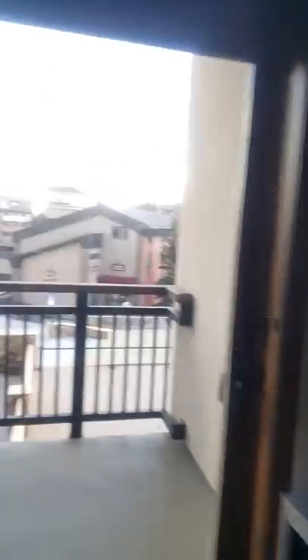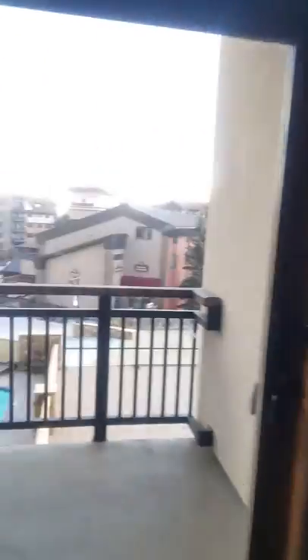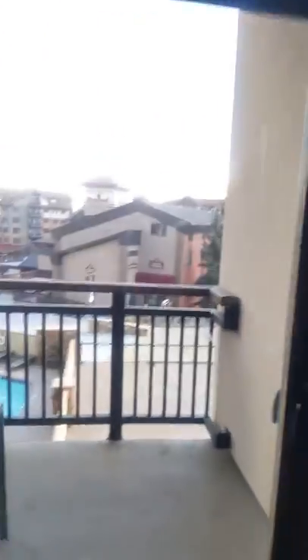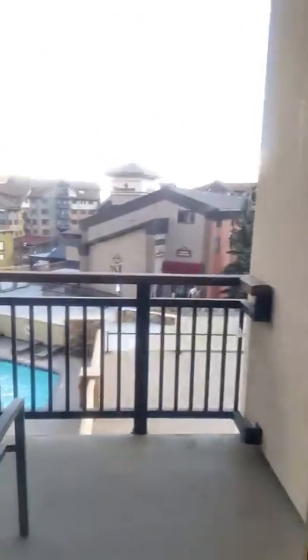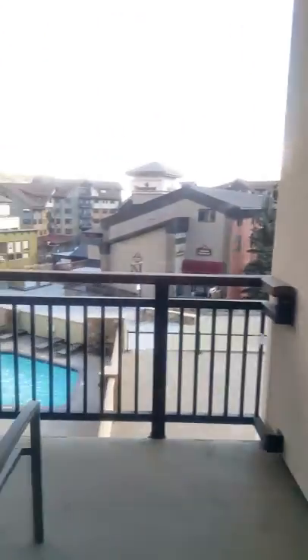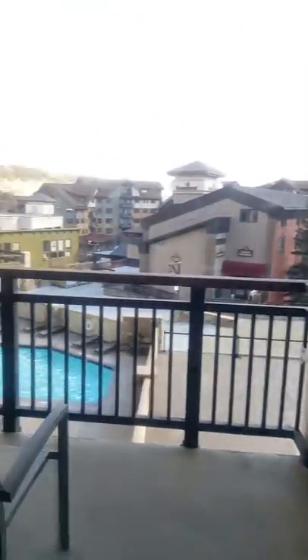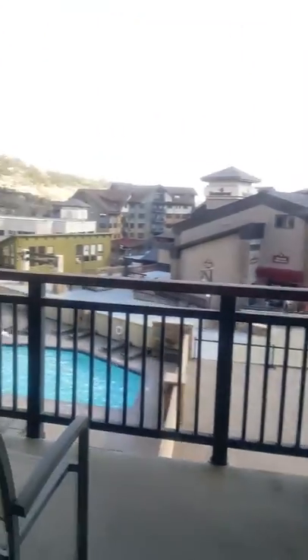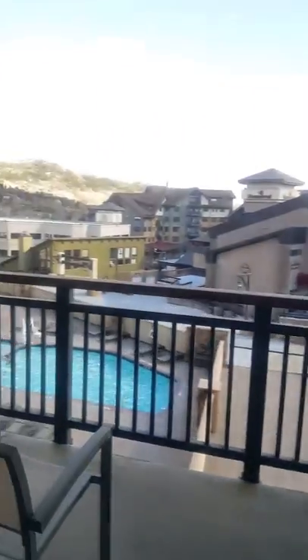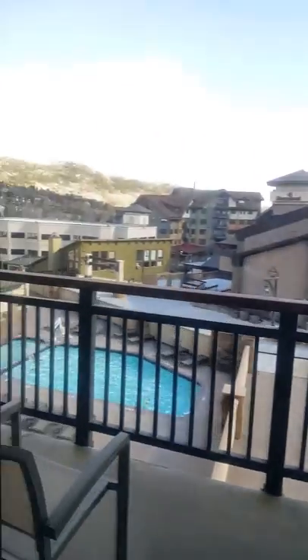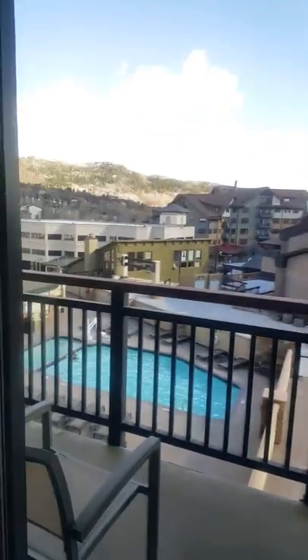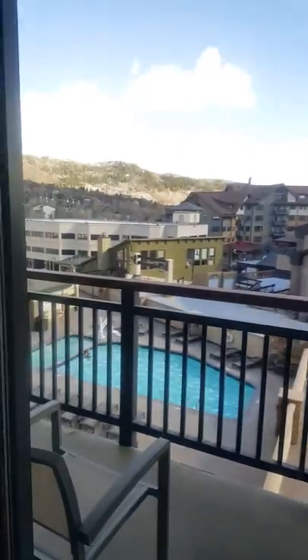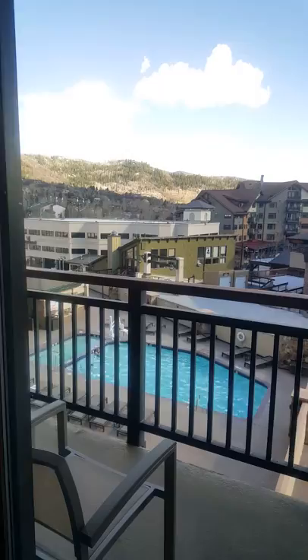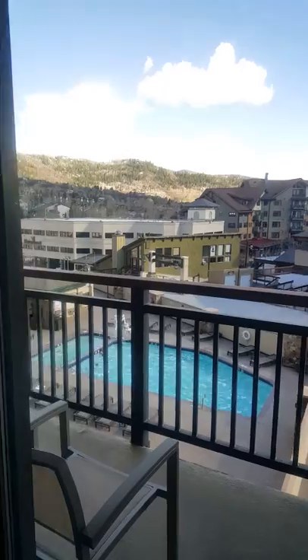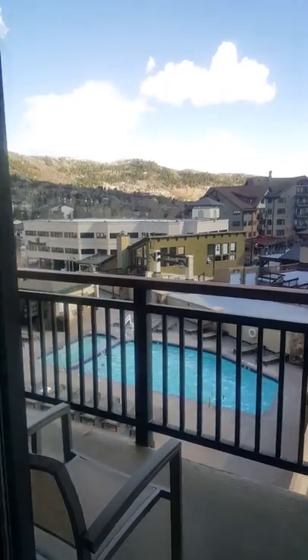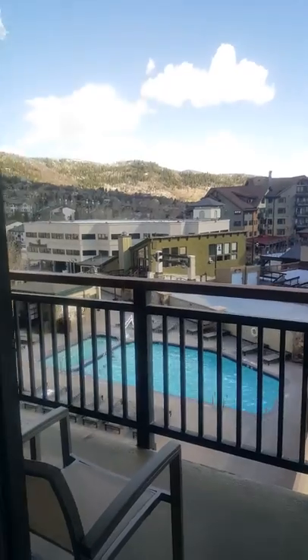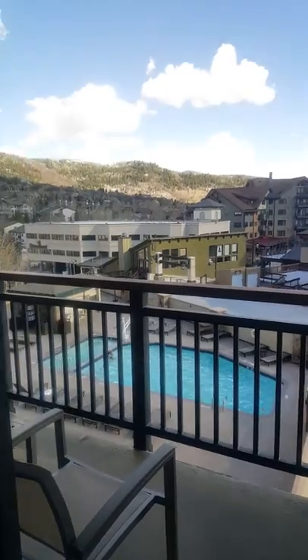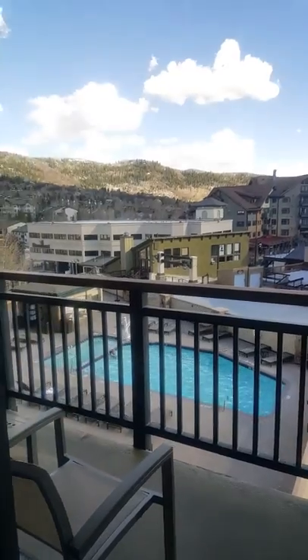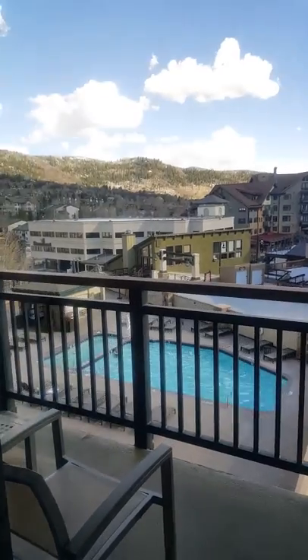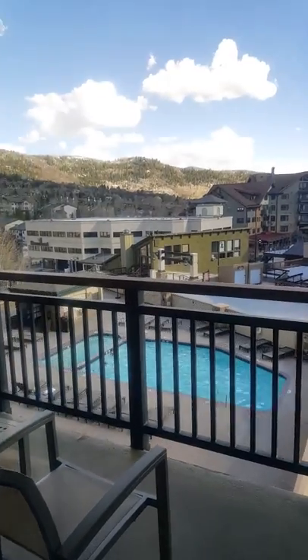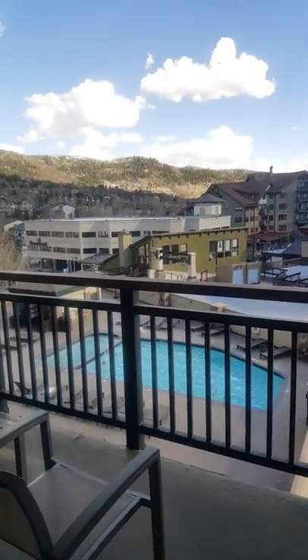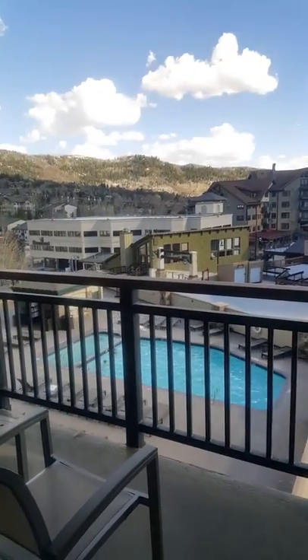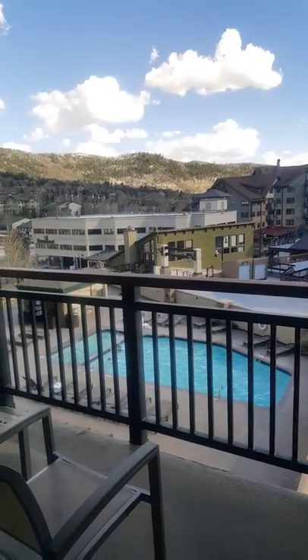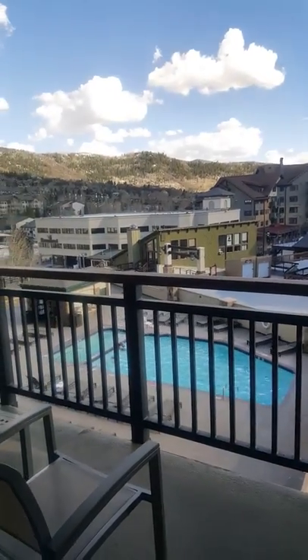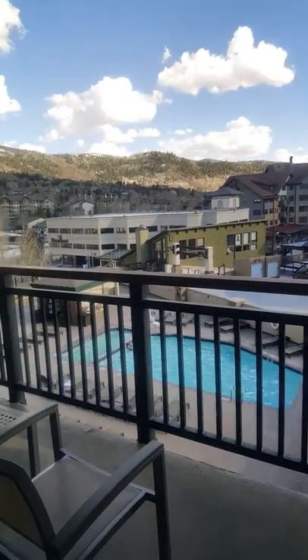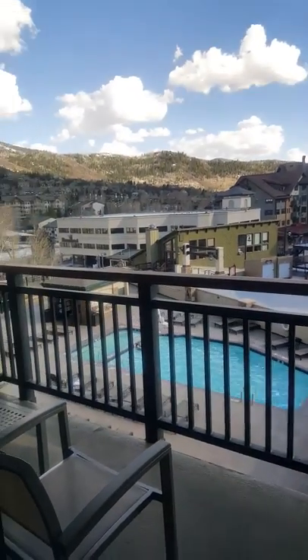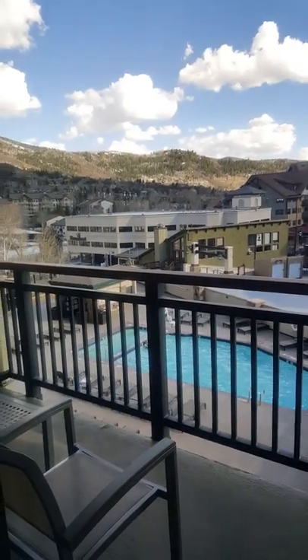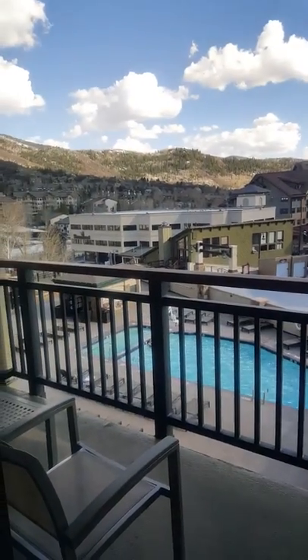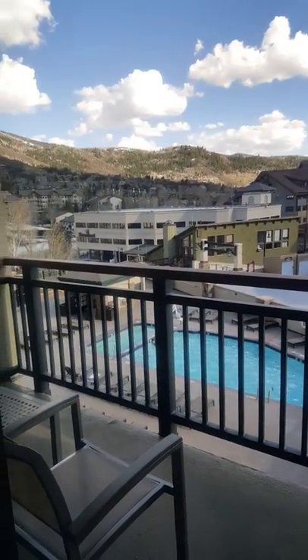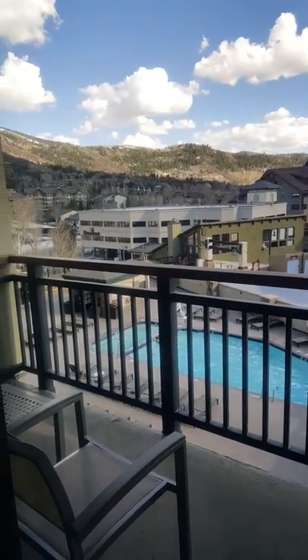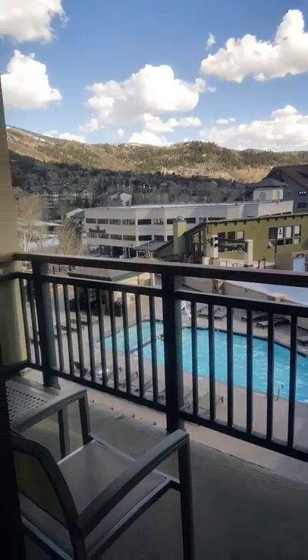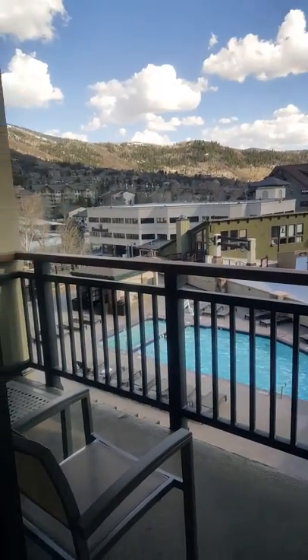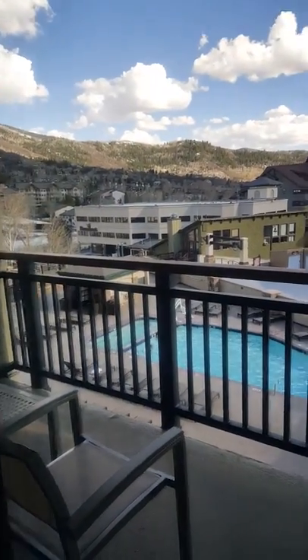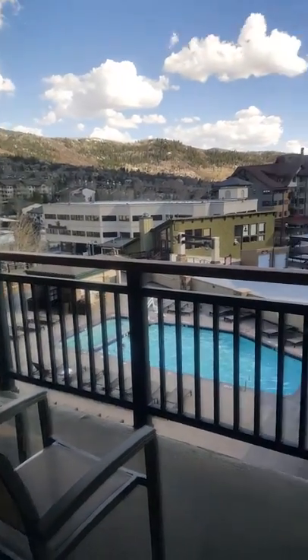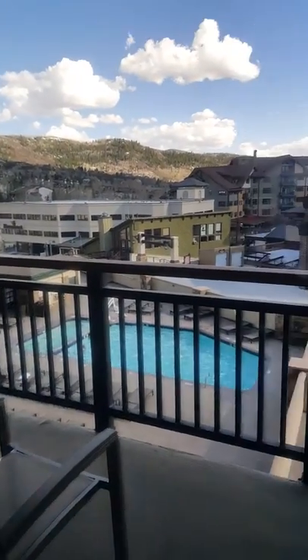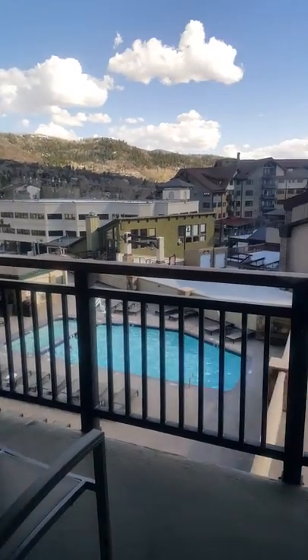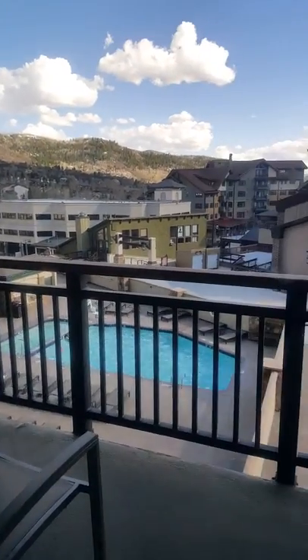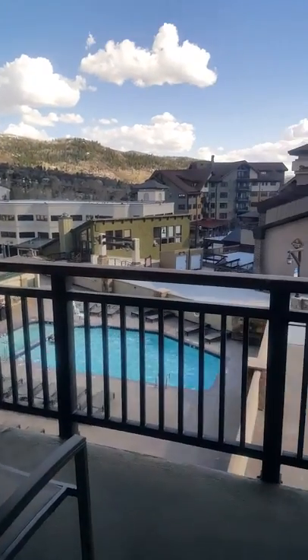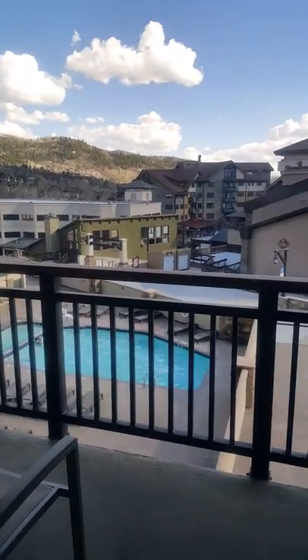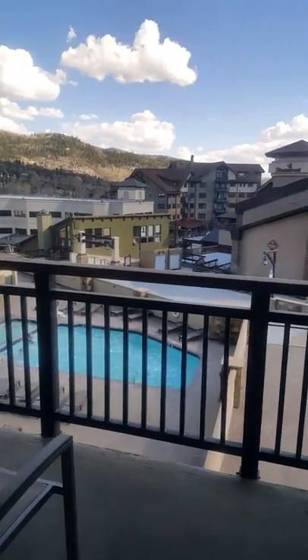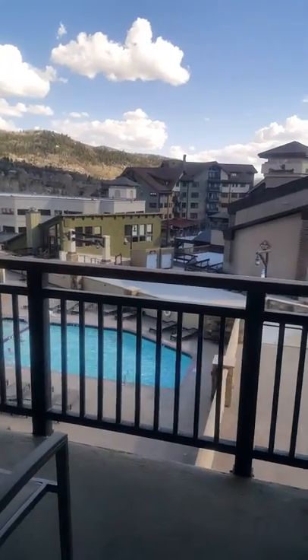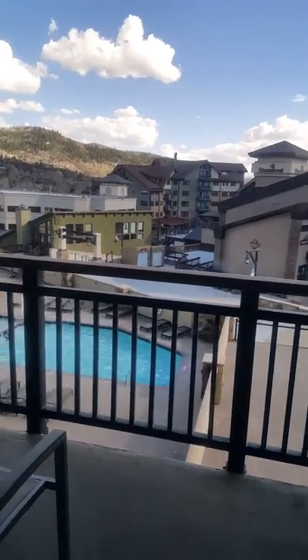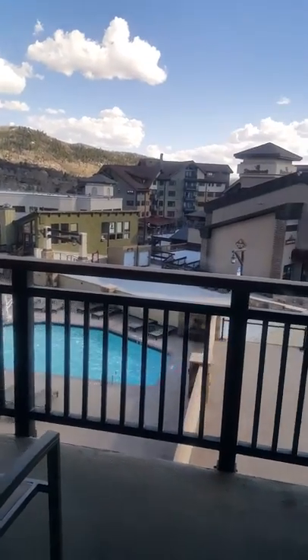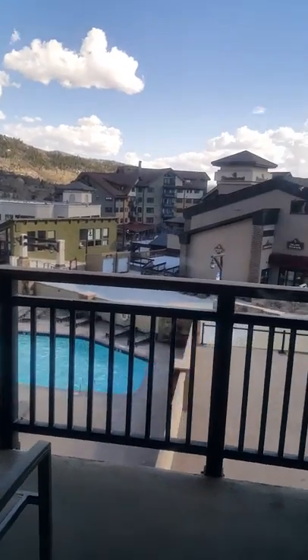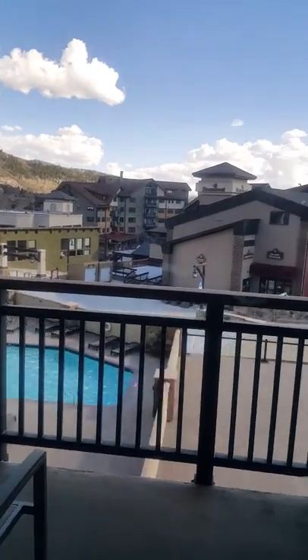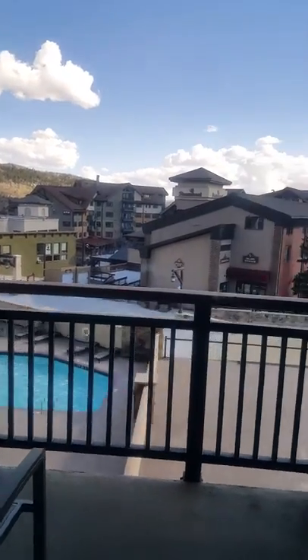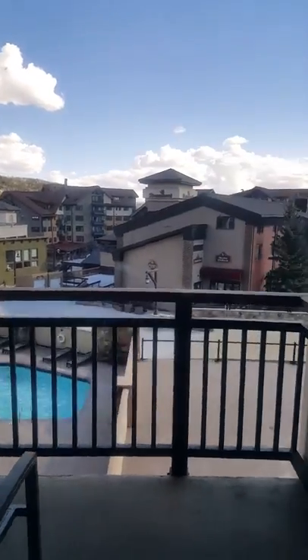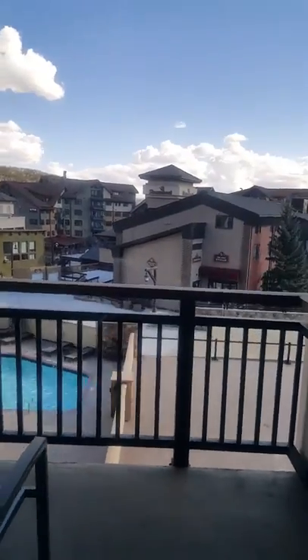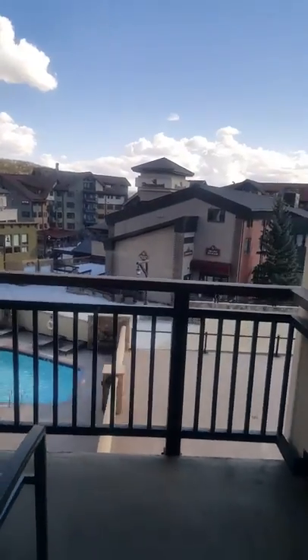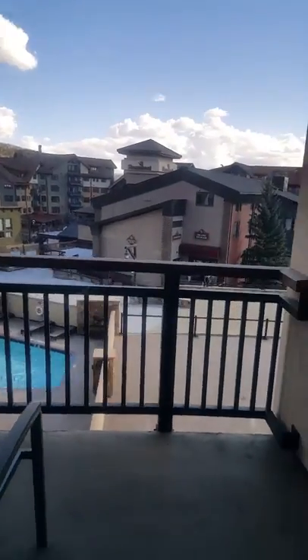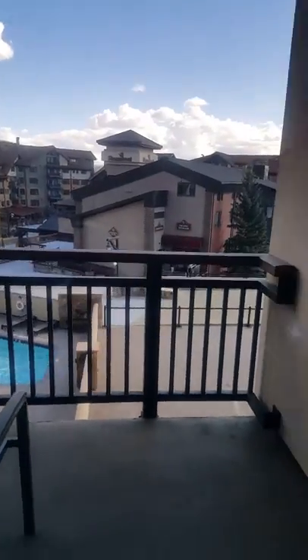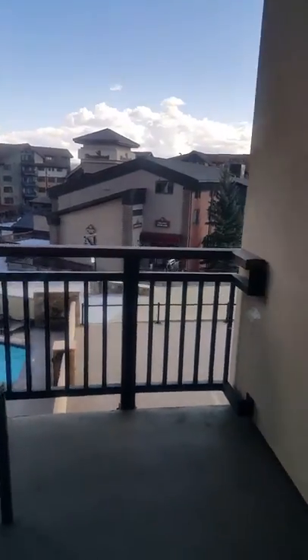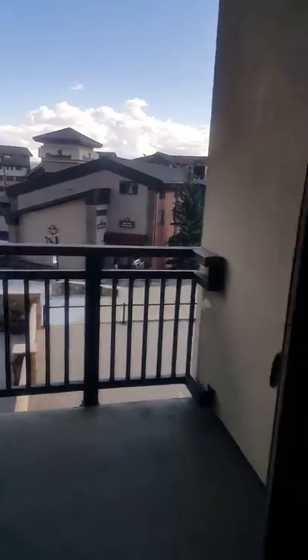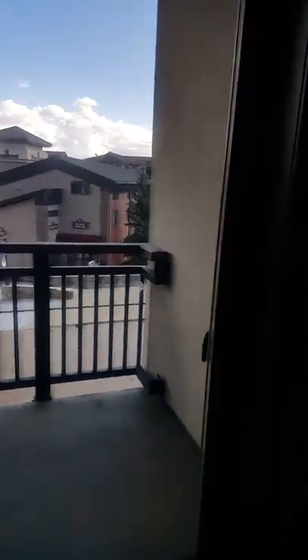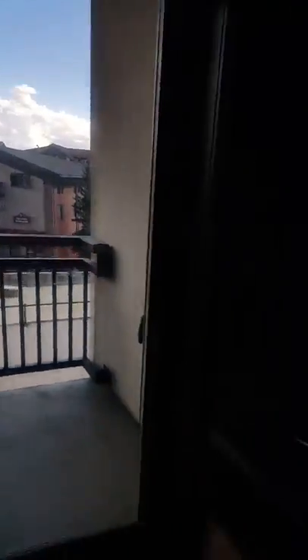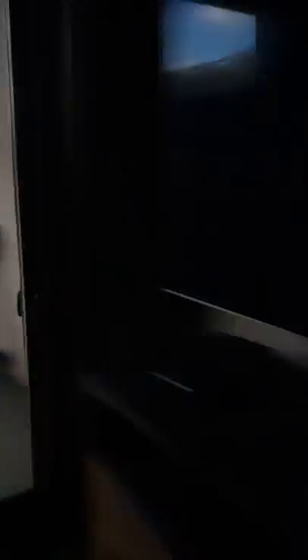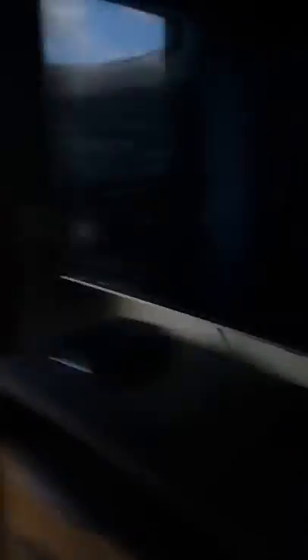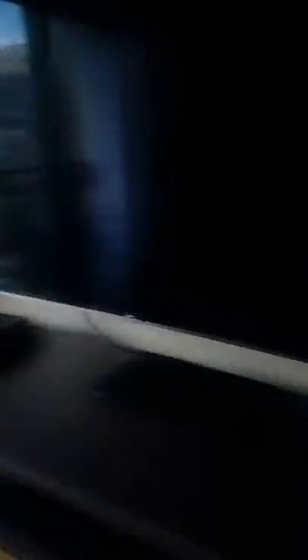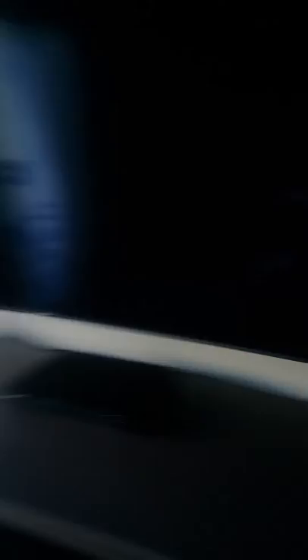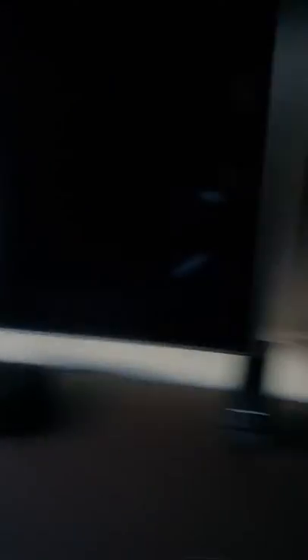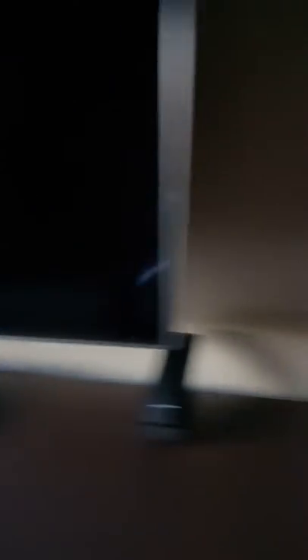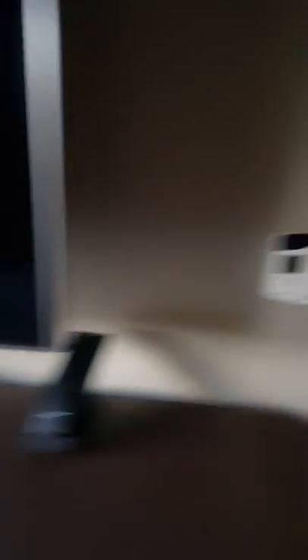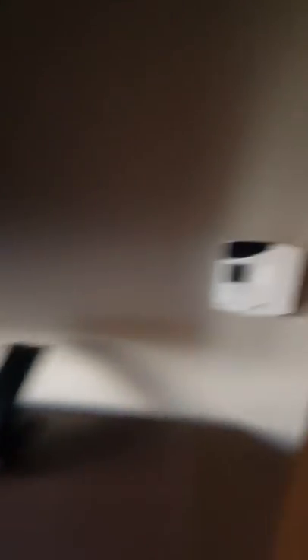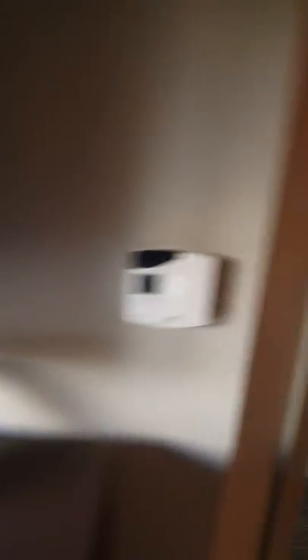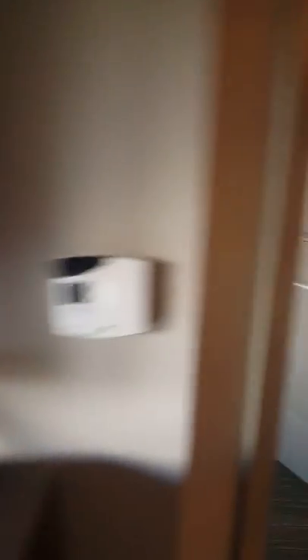Nice little patio — obviously shoulder season, not too much going on there.